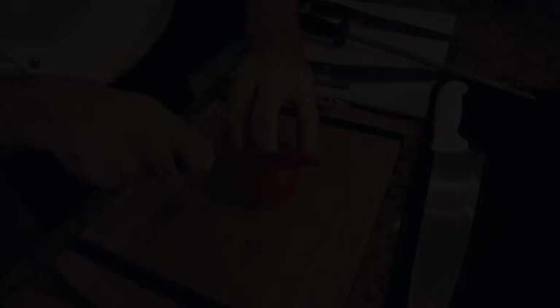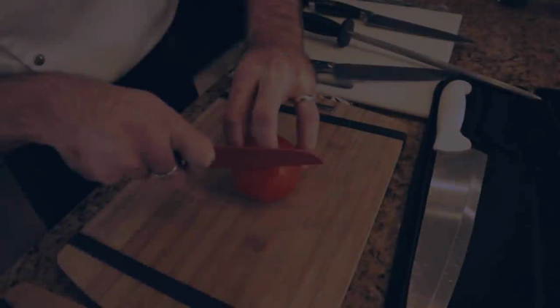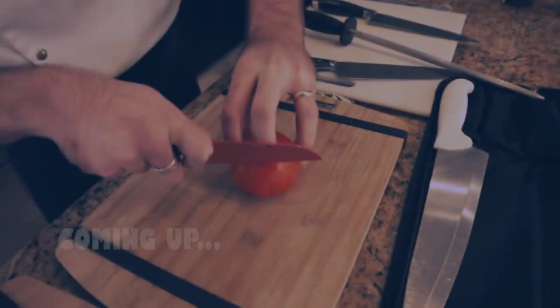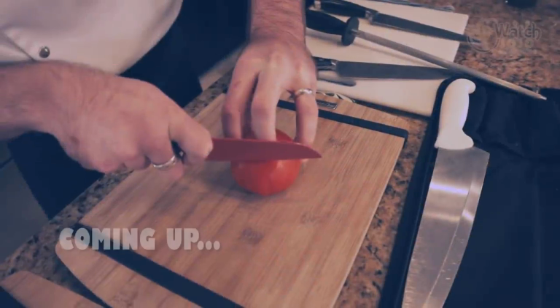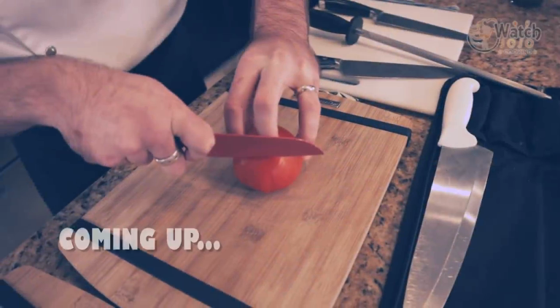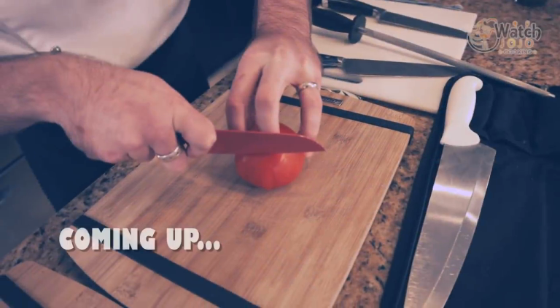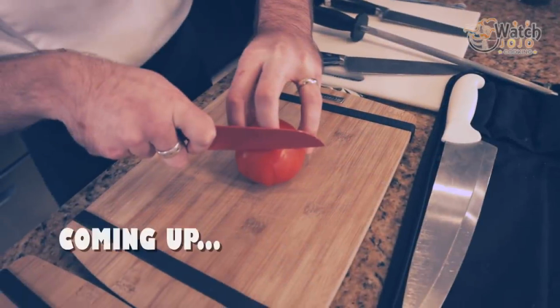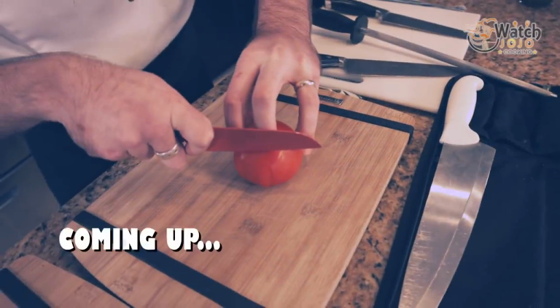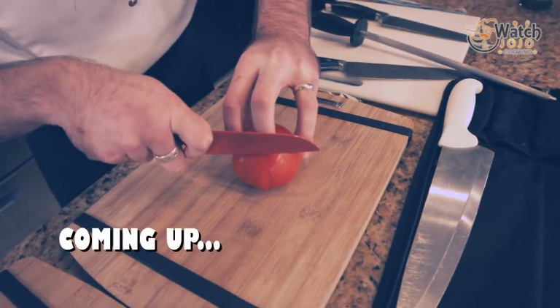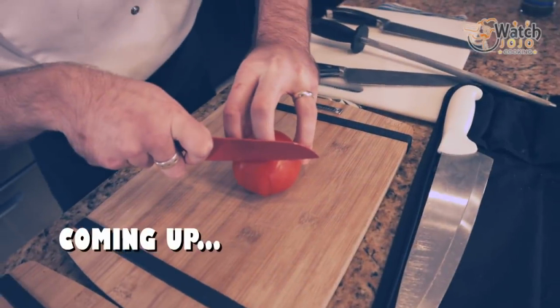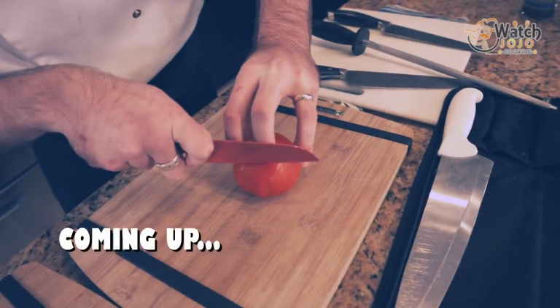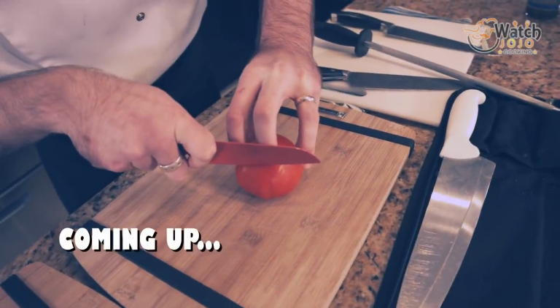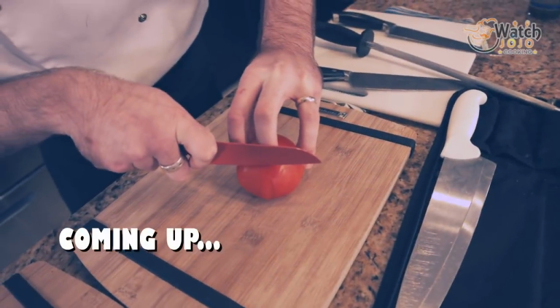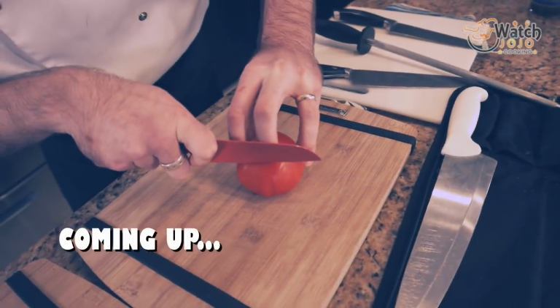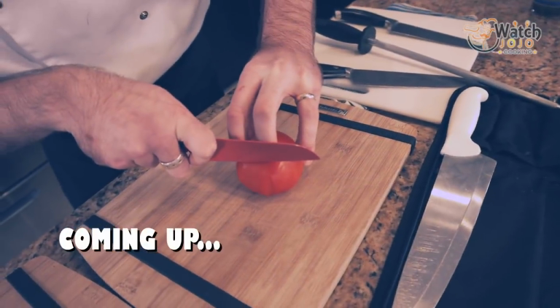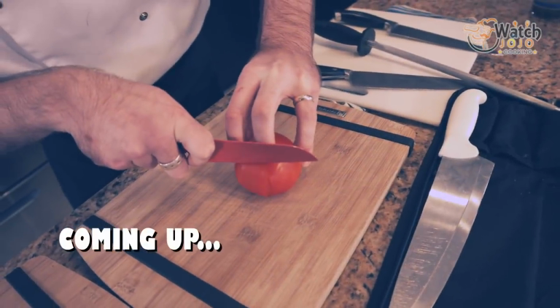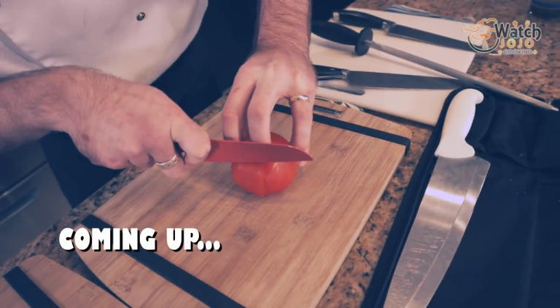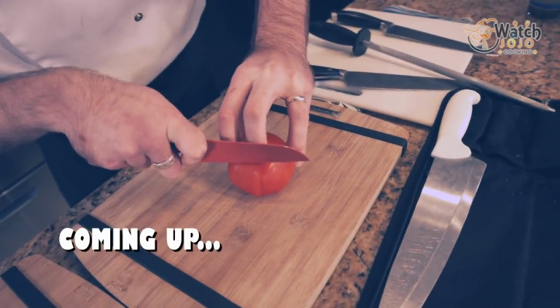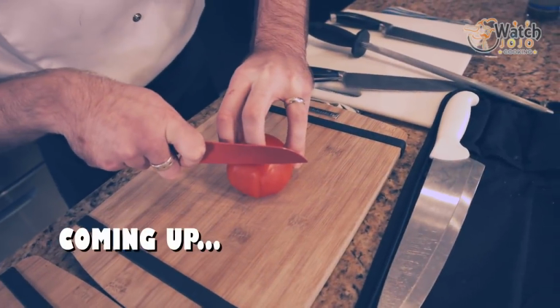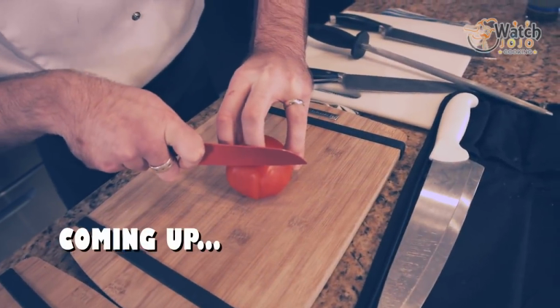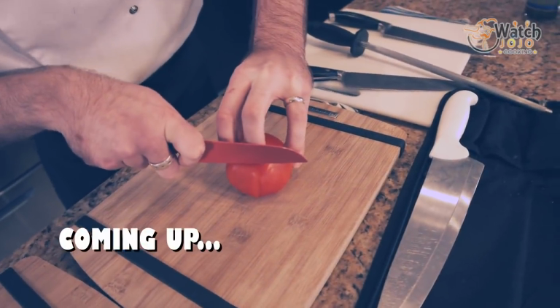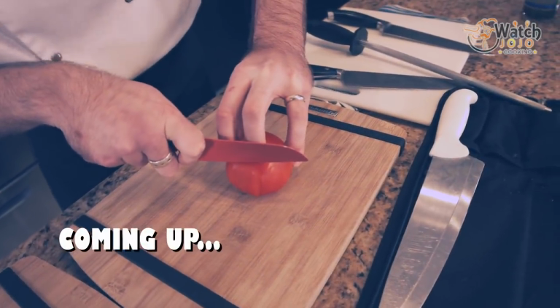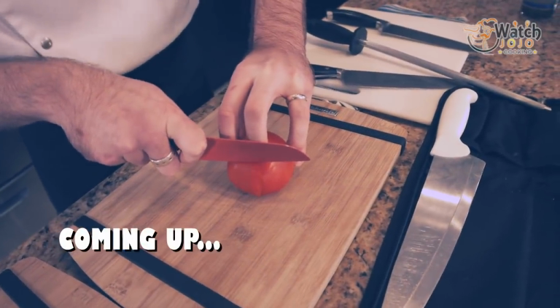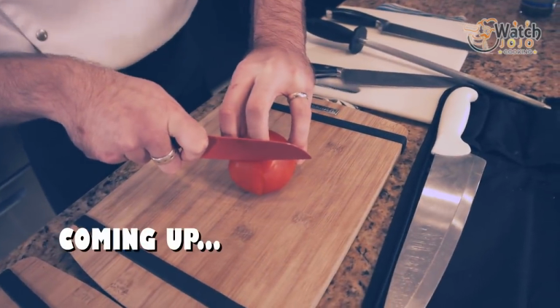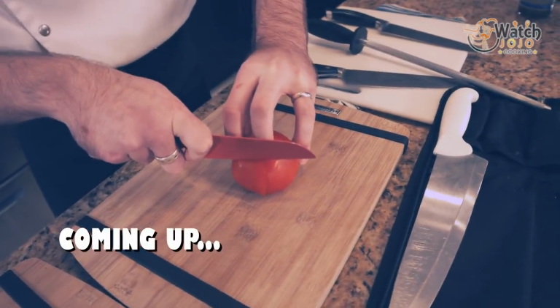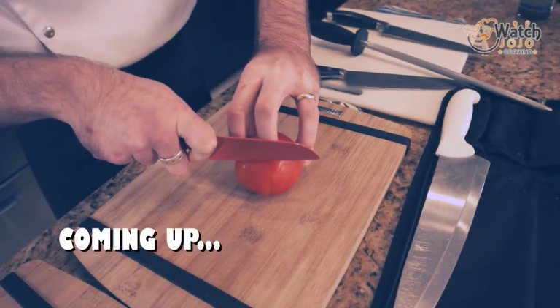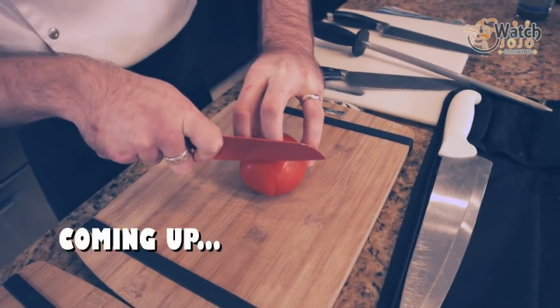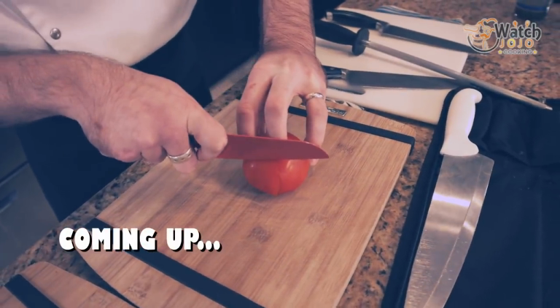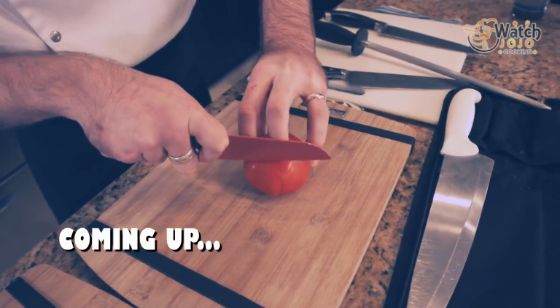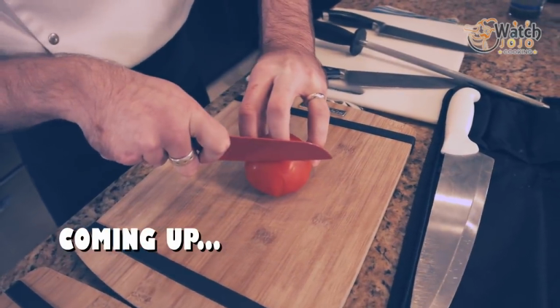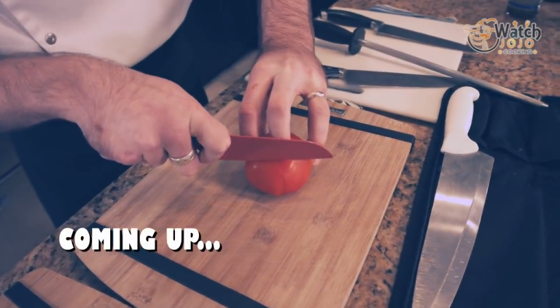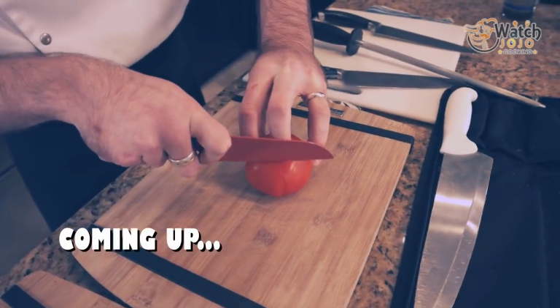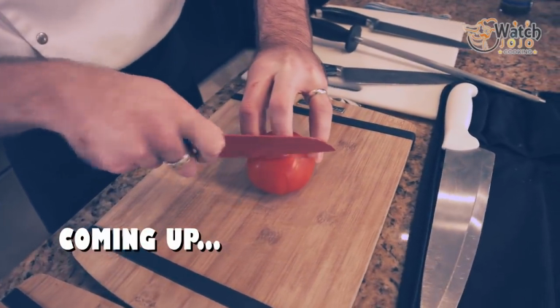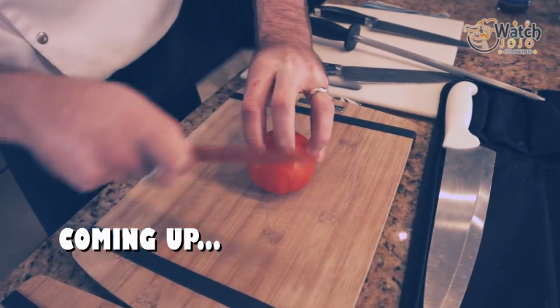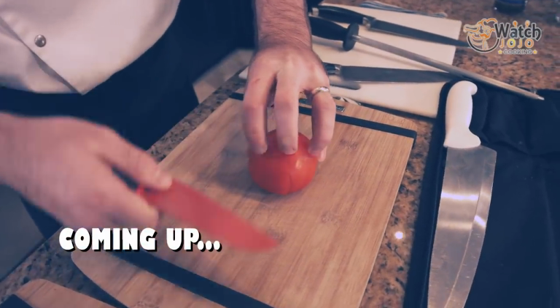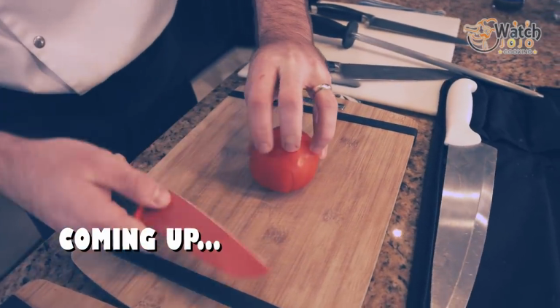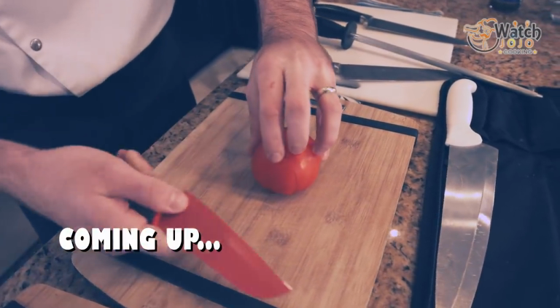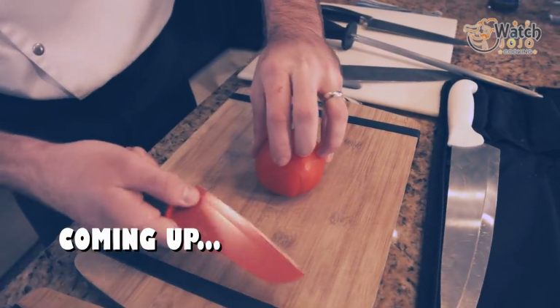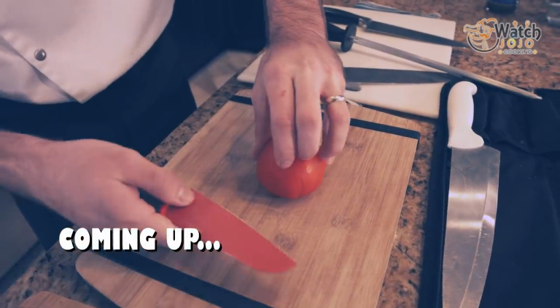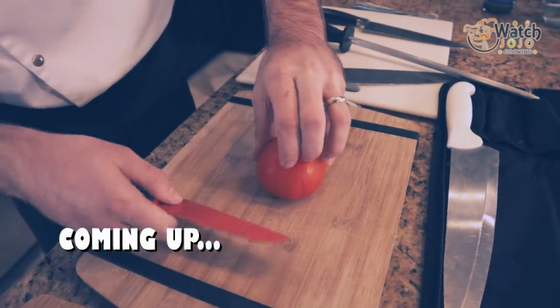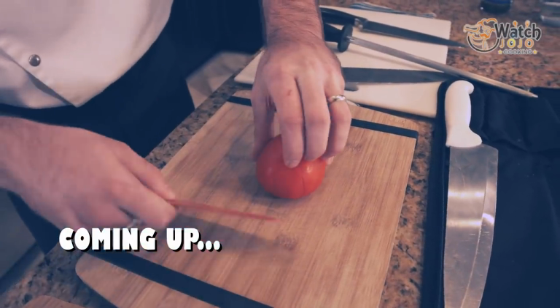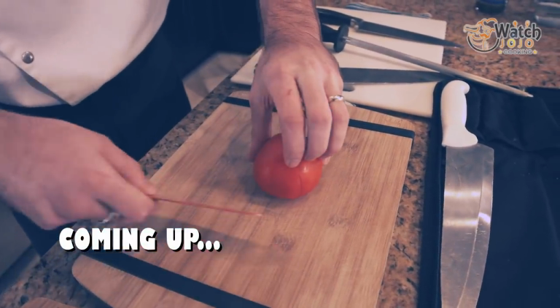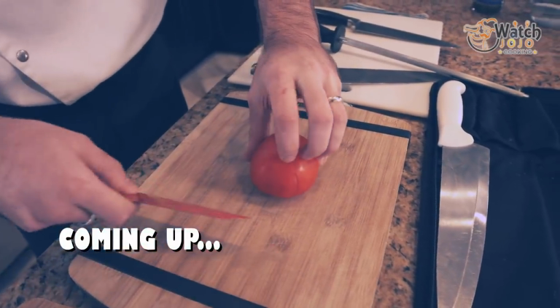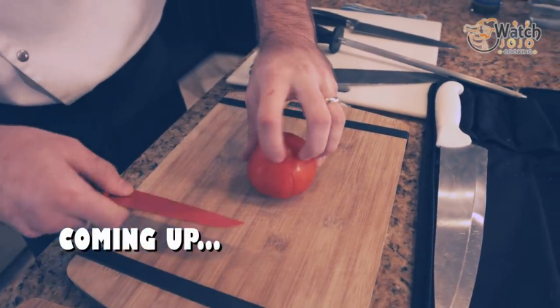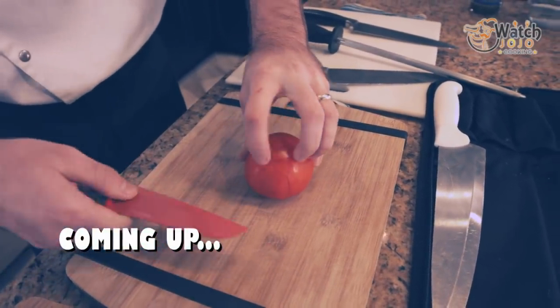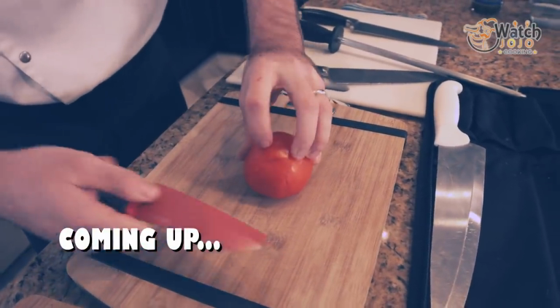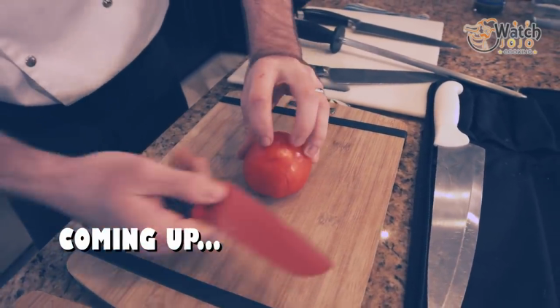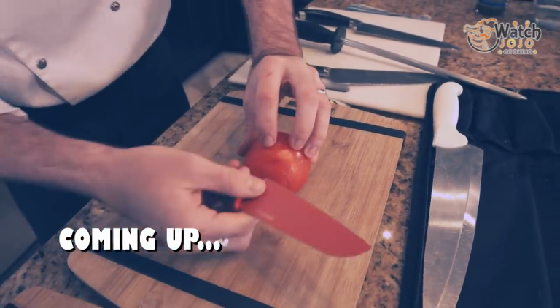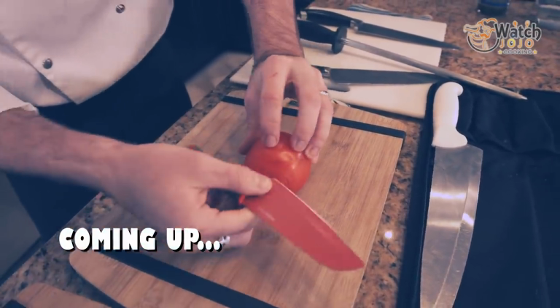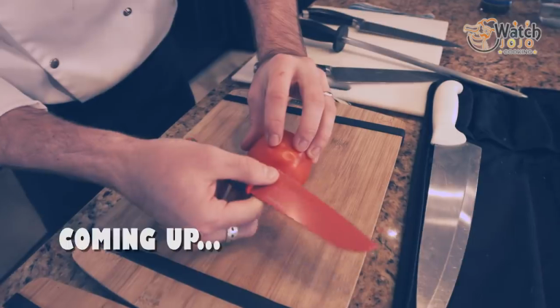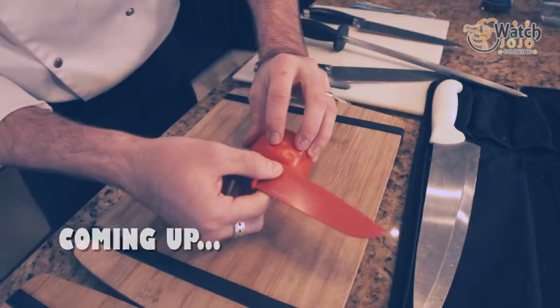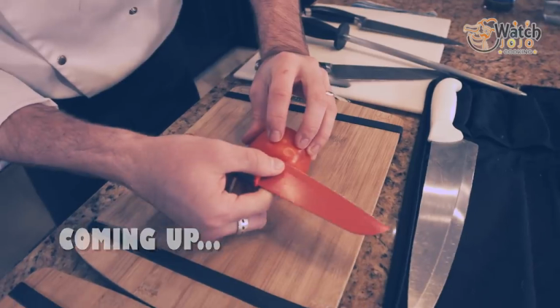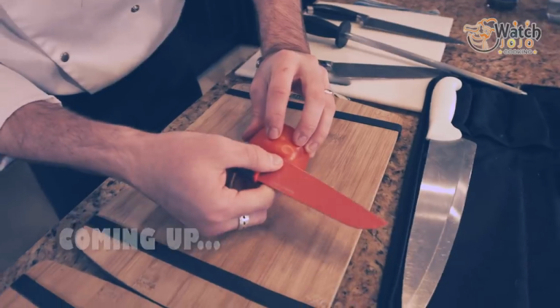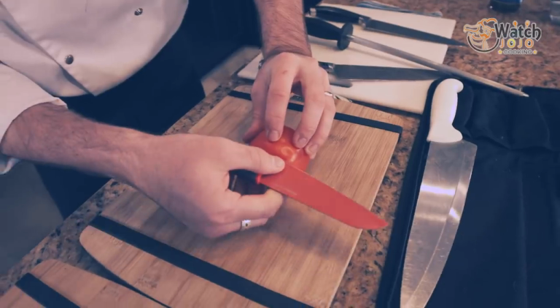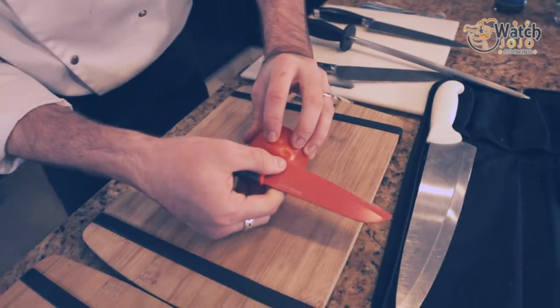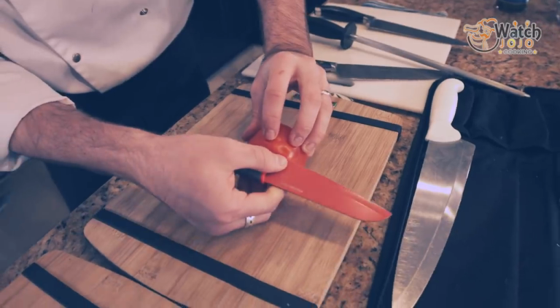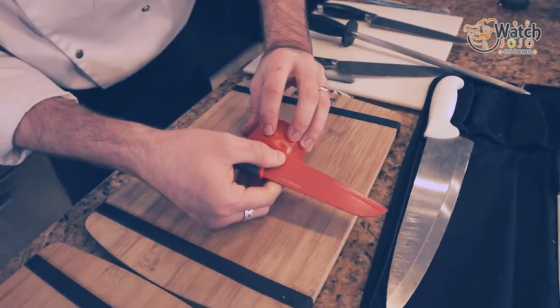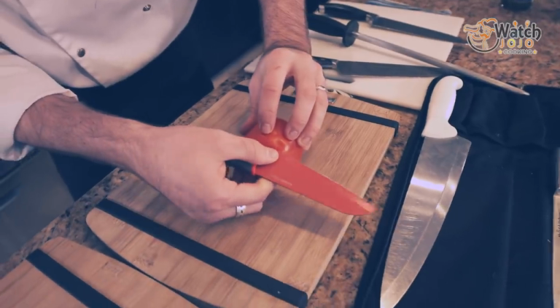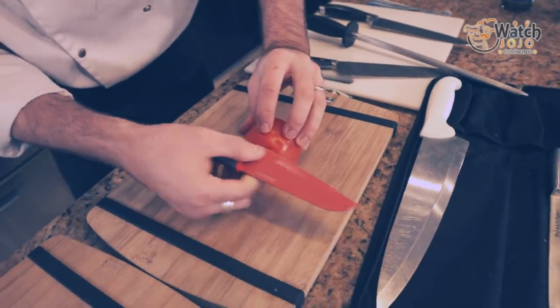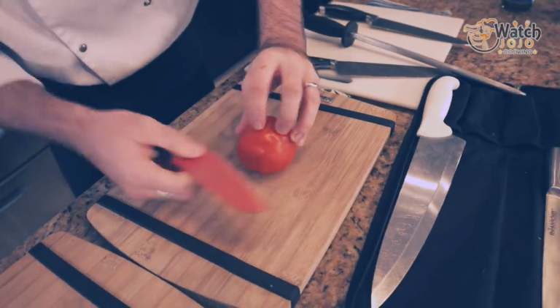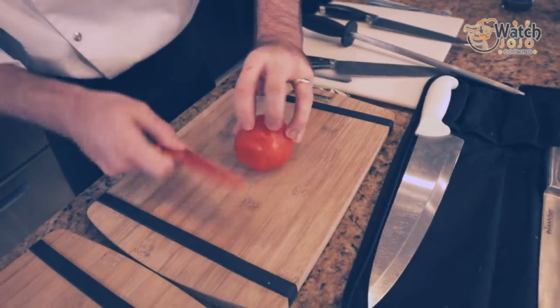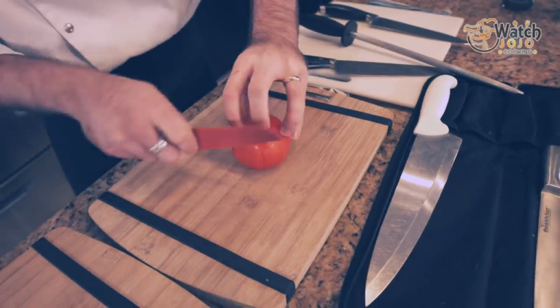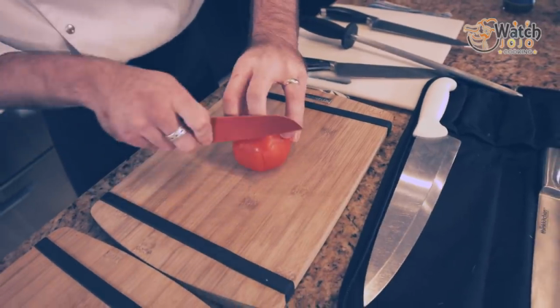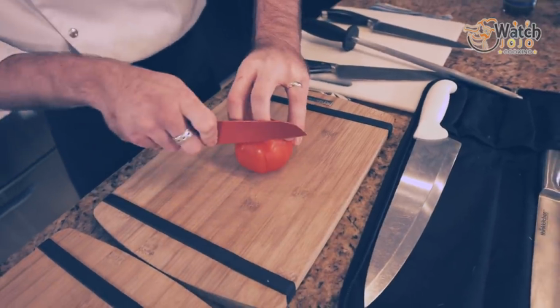As I apply pressure to this tomato, you can see the skin is buckling. It's caving in. I haven't even broken the skin yet.